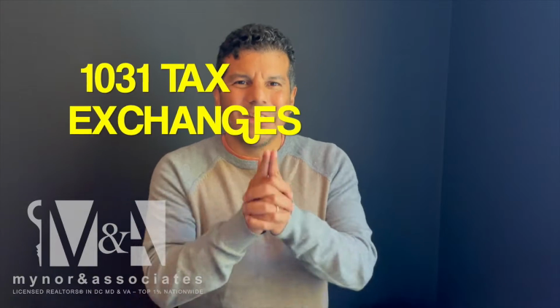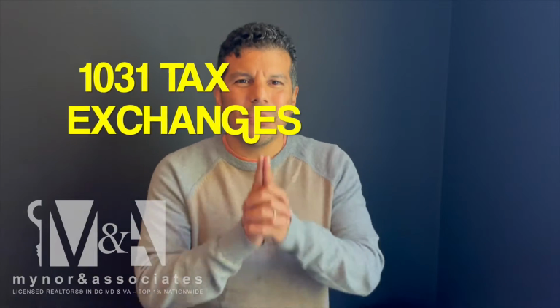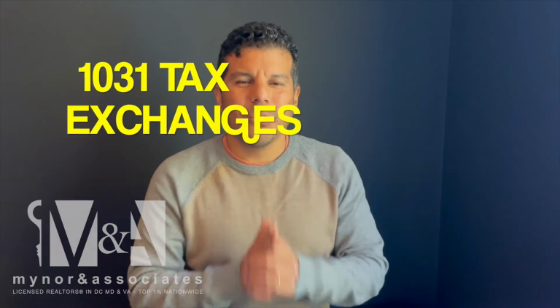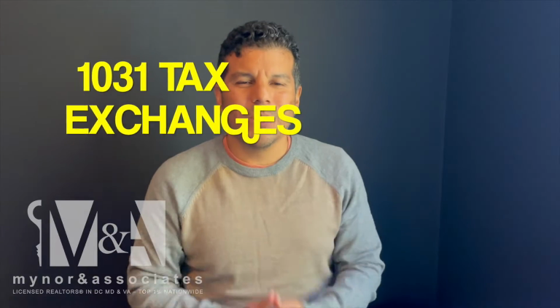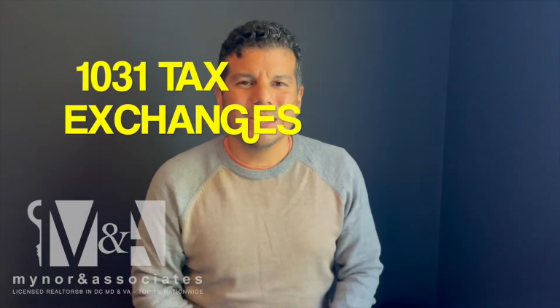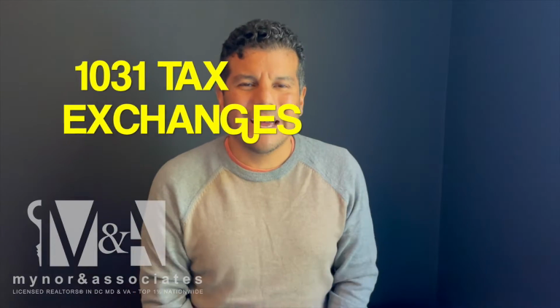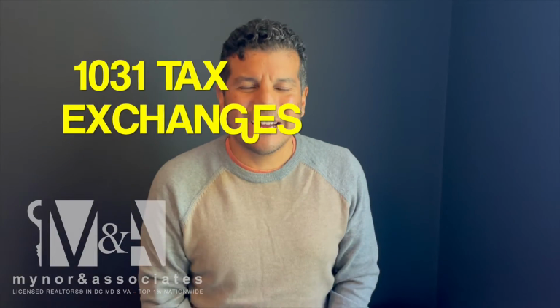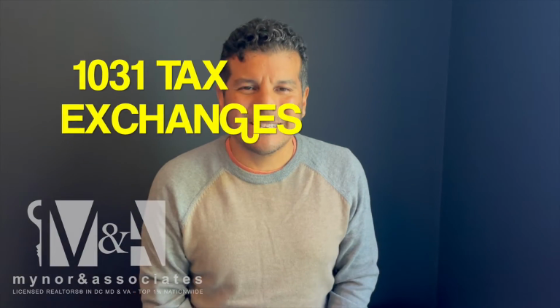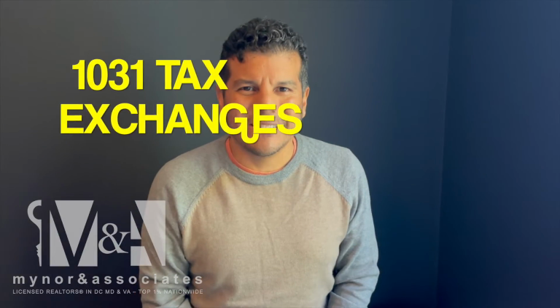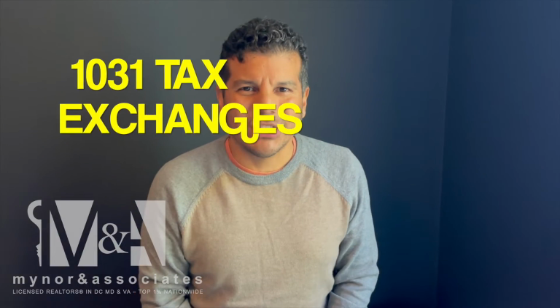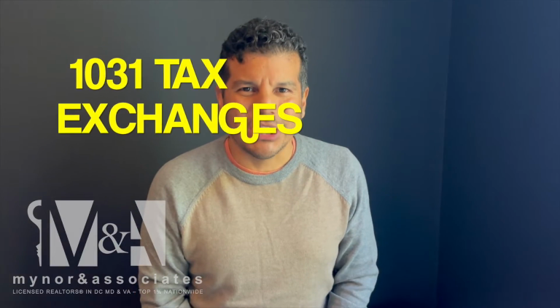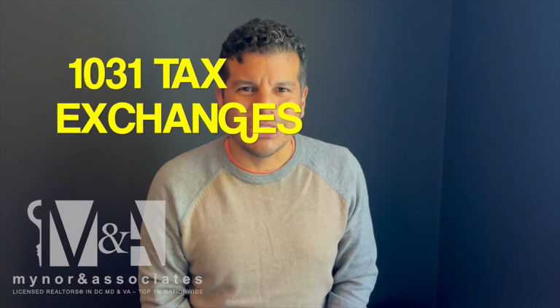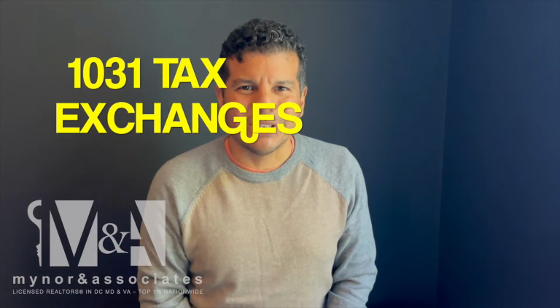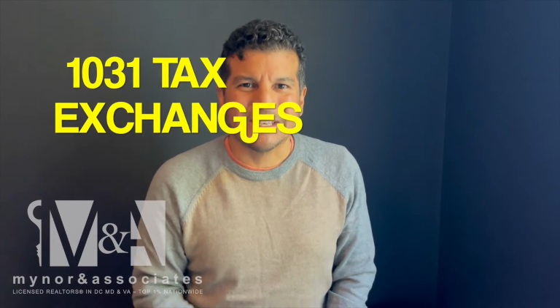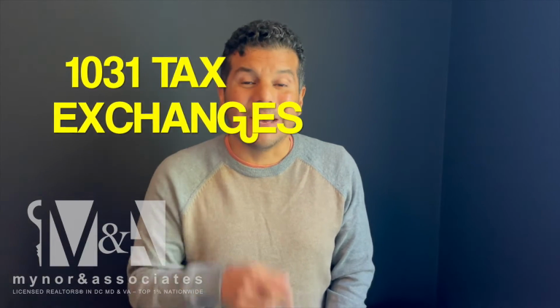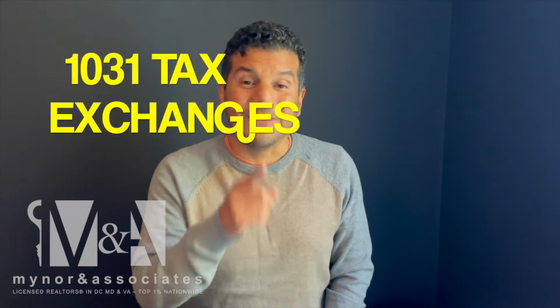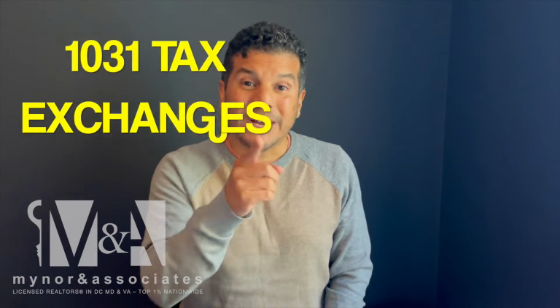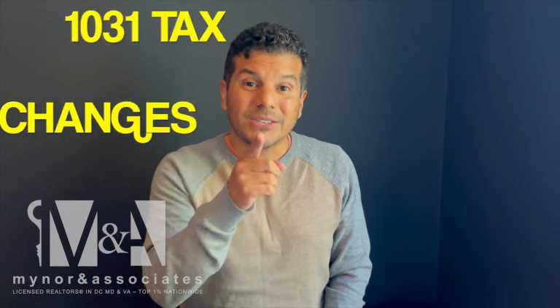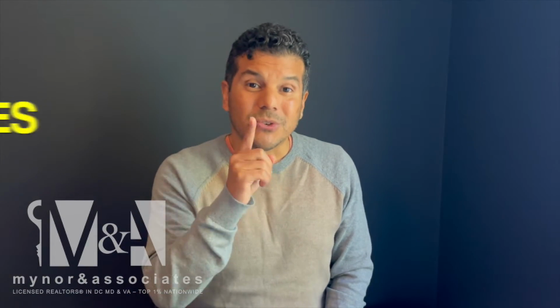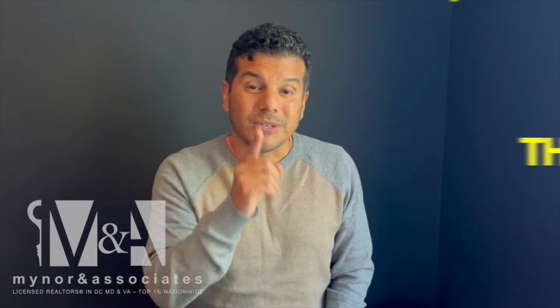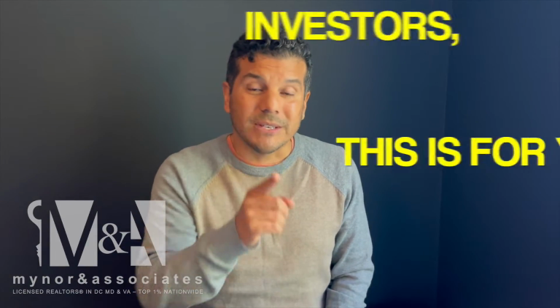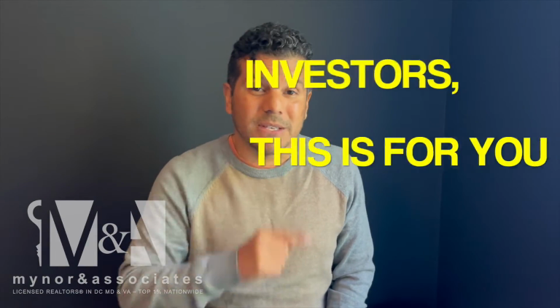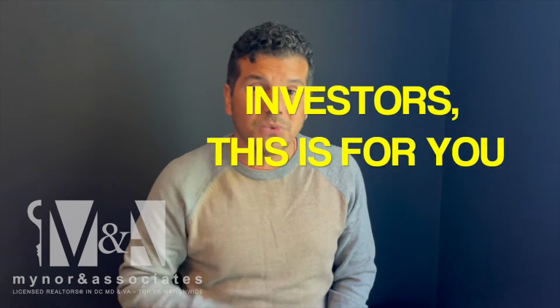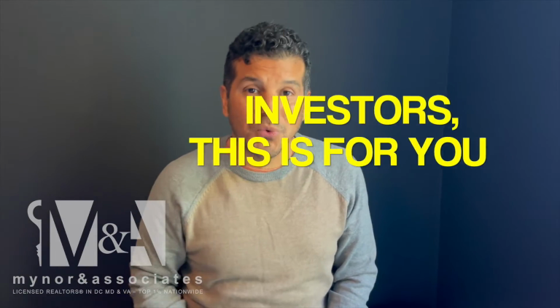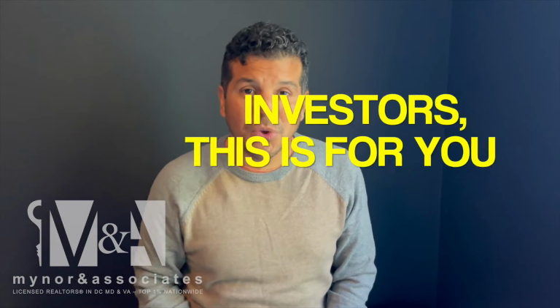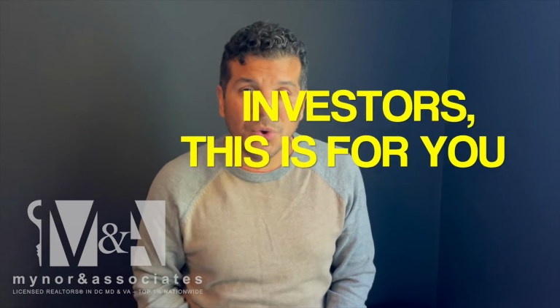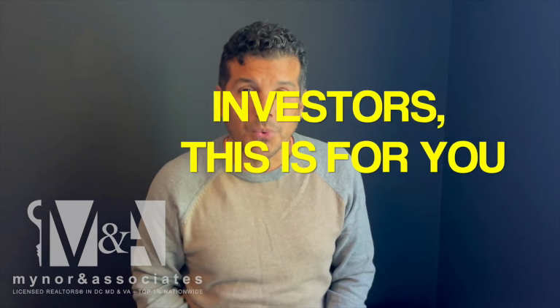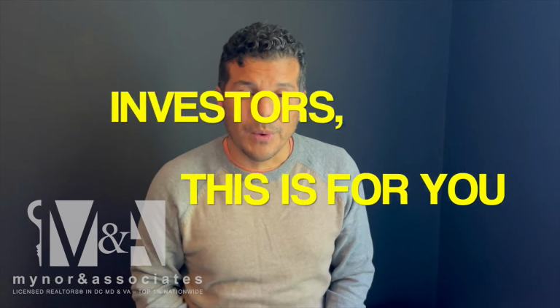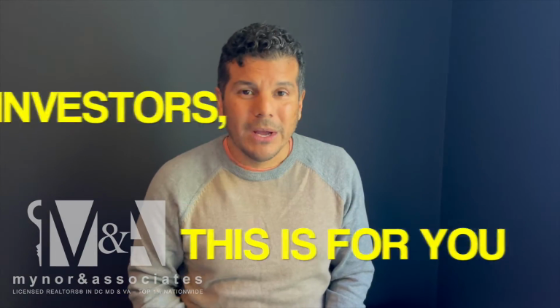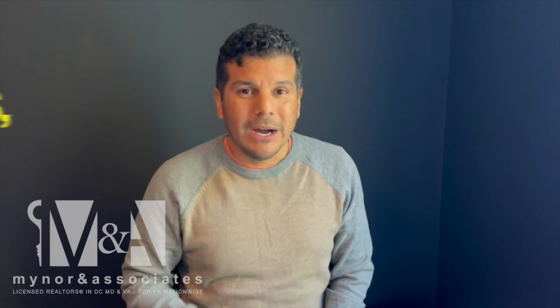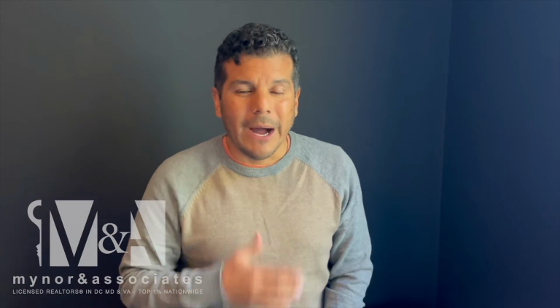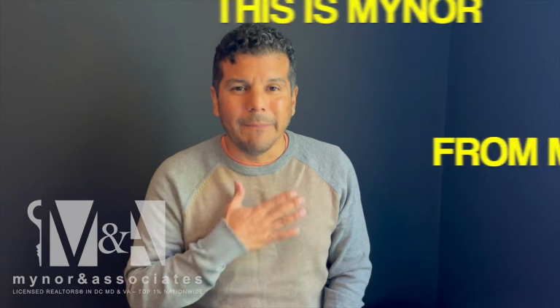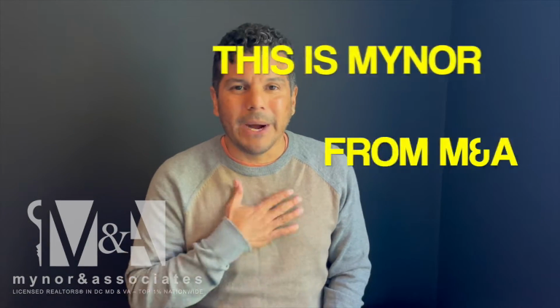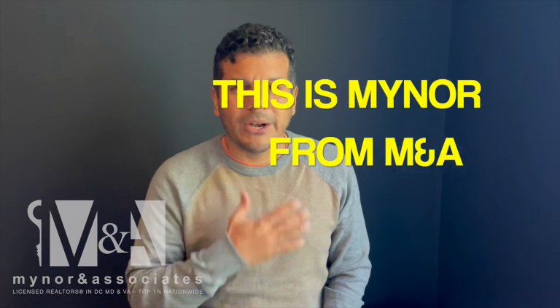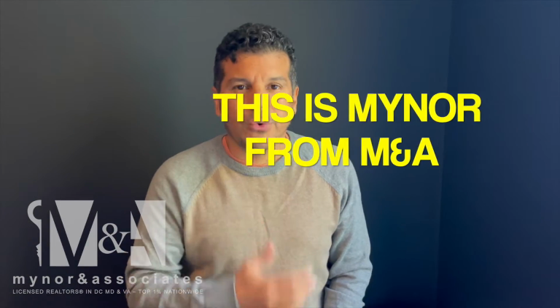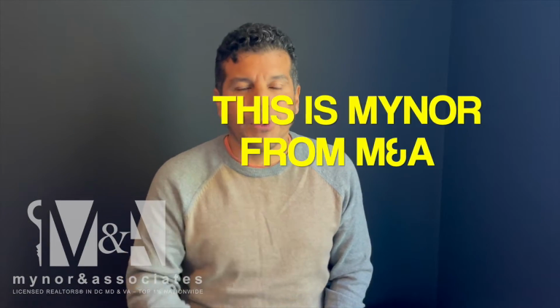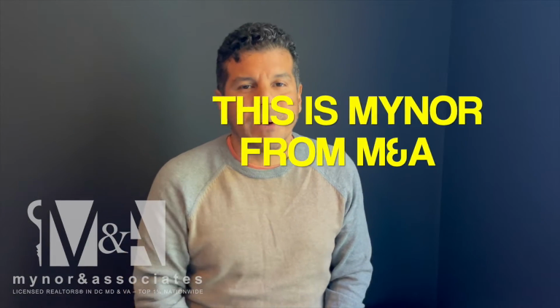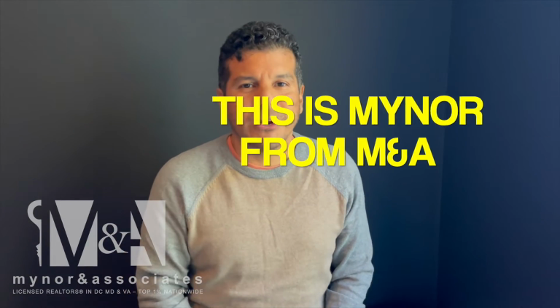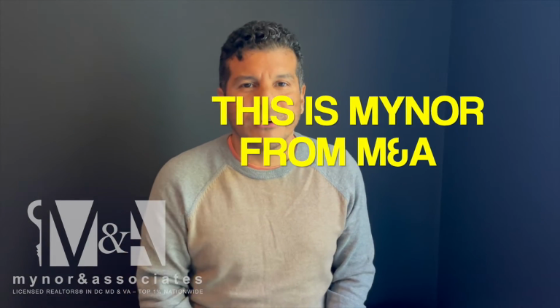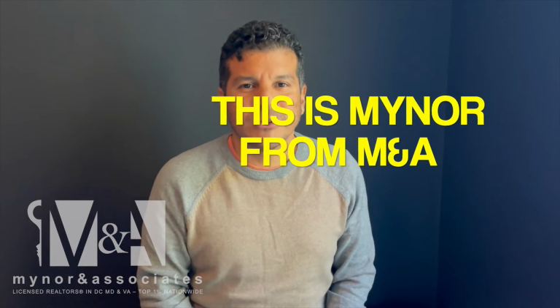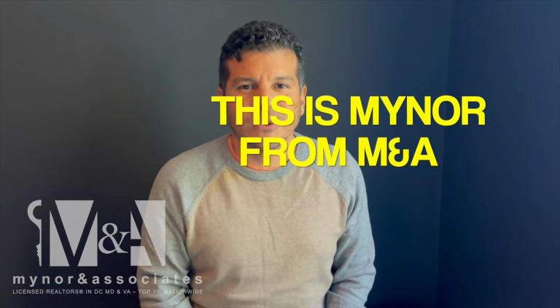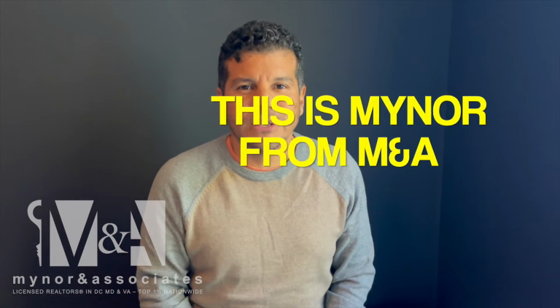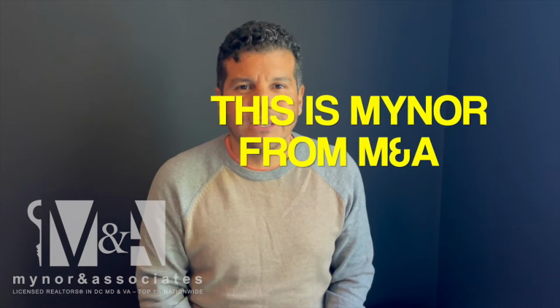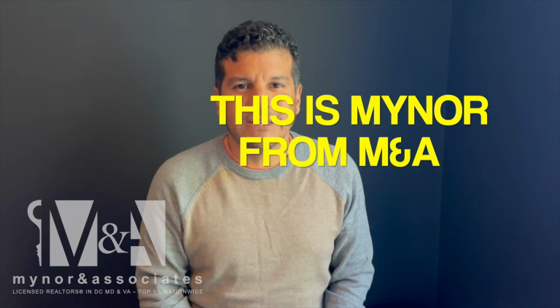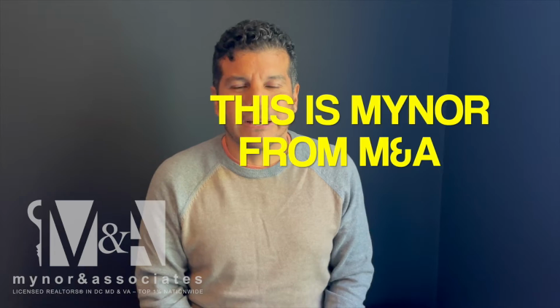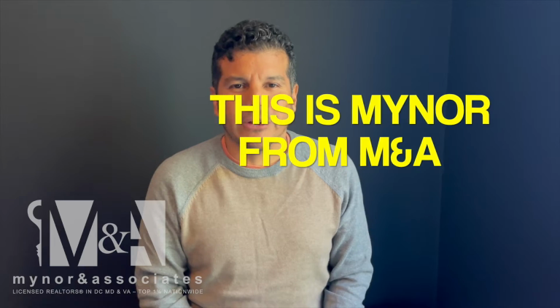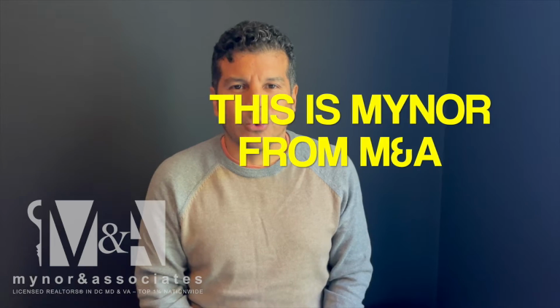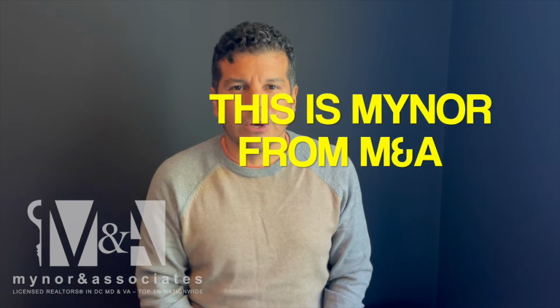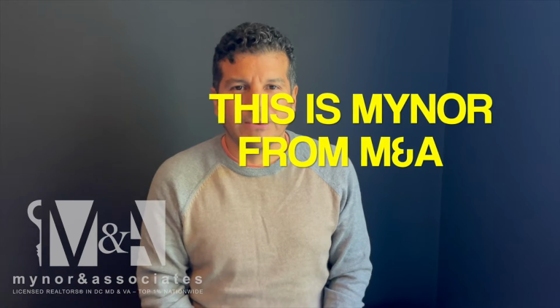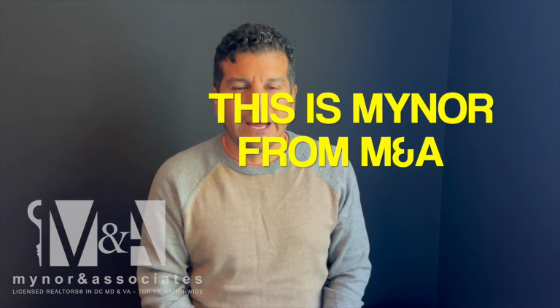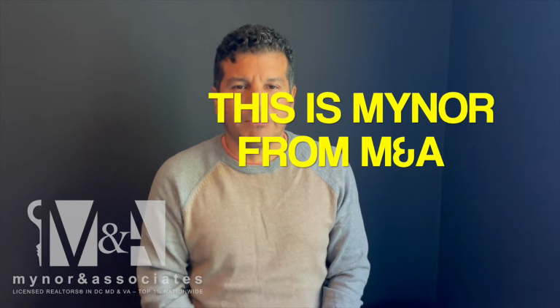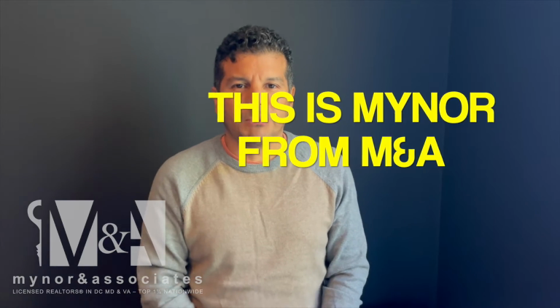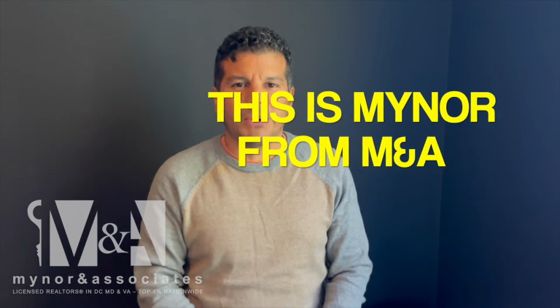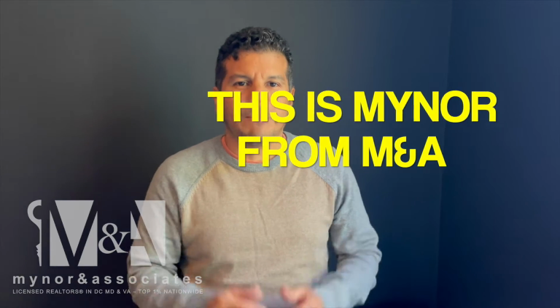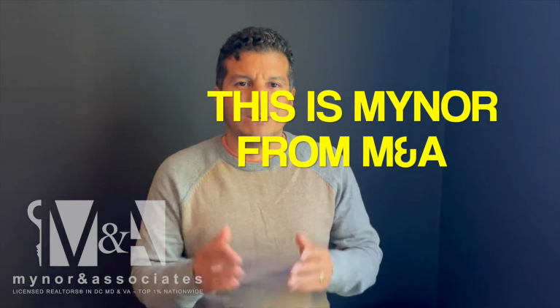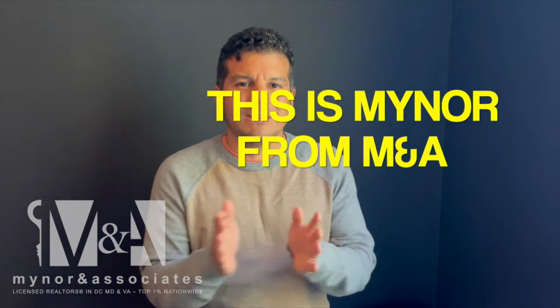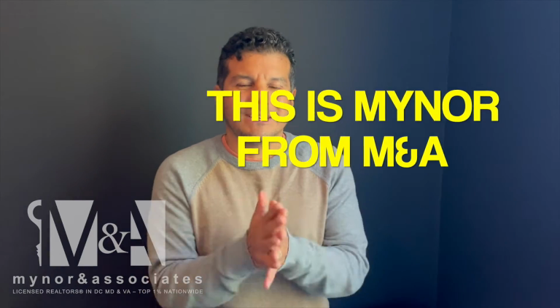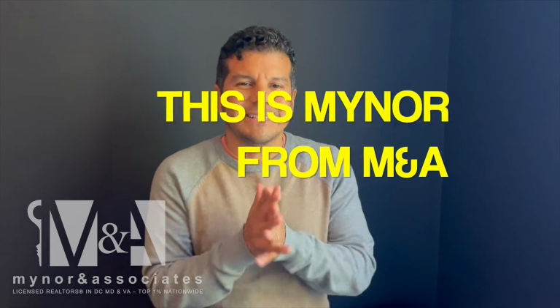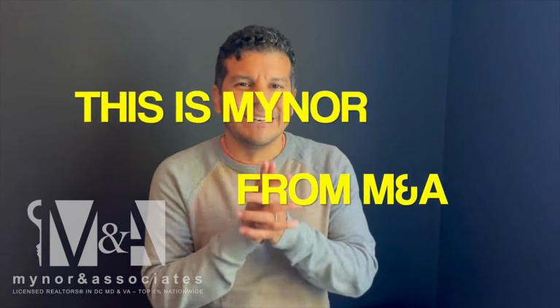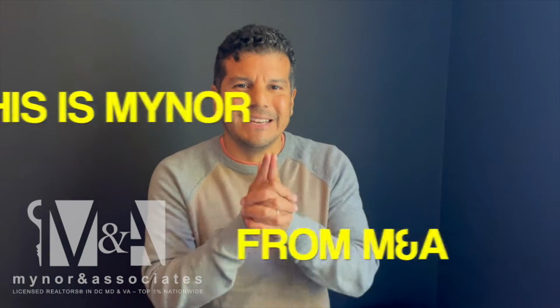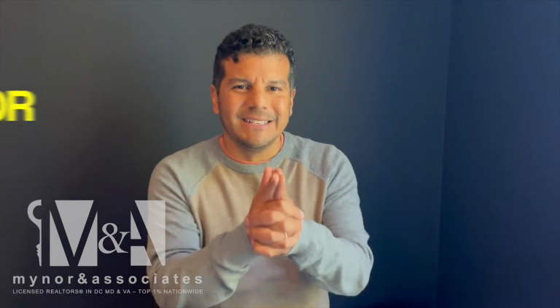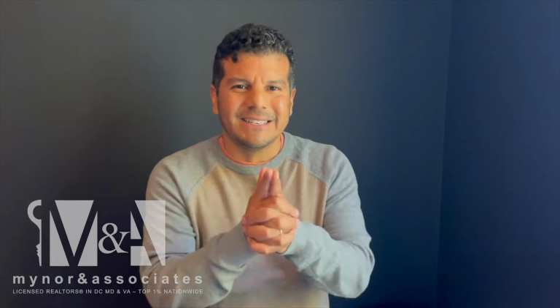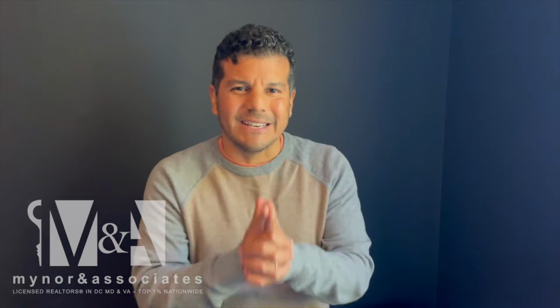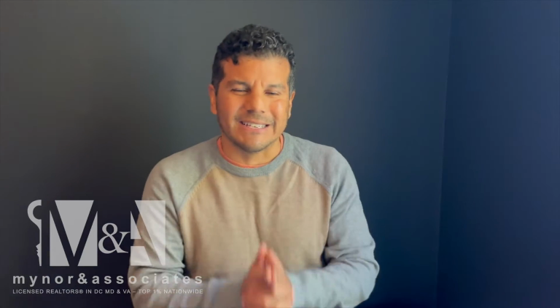1031 tax exchanges. Investors, this is for you. I'm Miner with Miner & Associates at Keller Williams Capital Properties. Let's get into this.